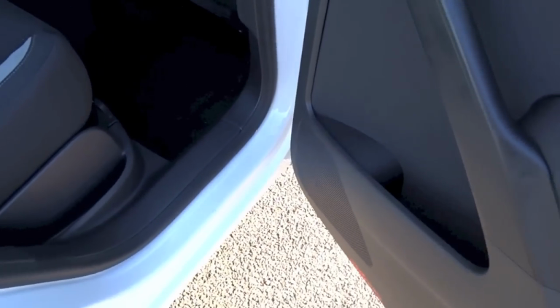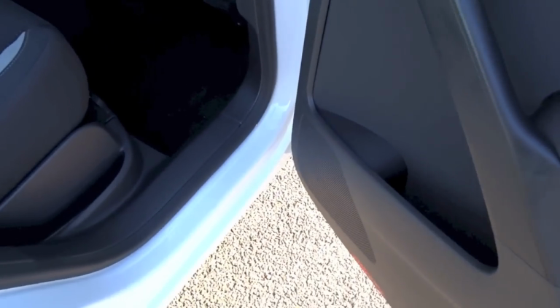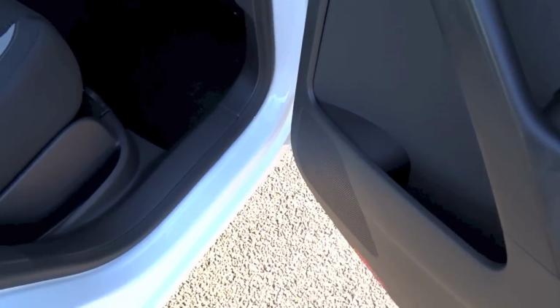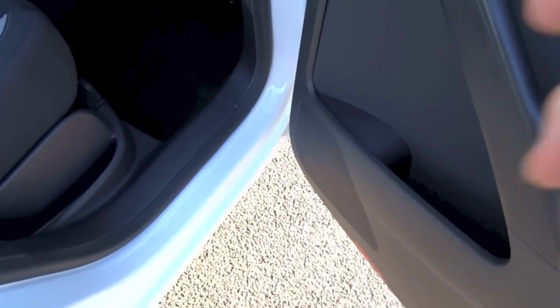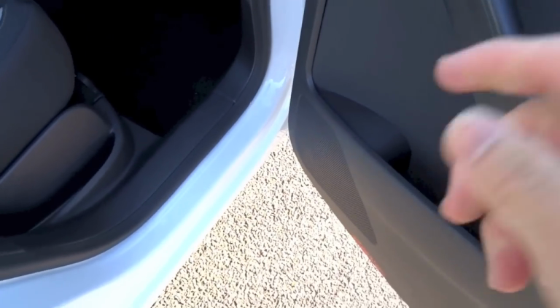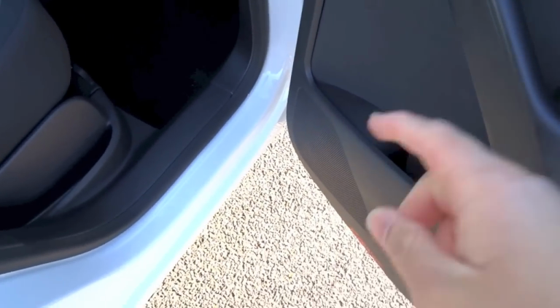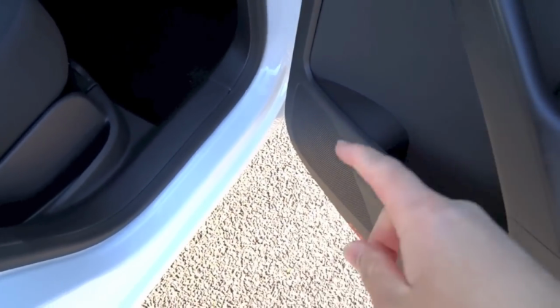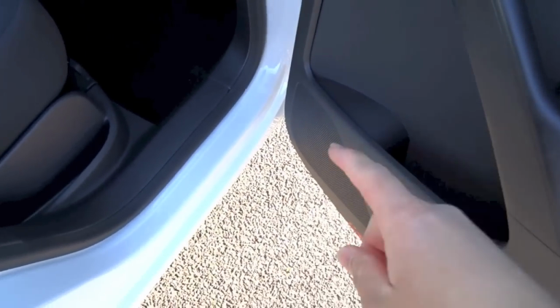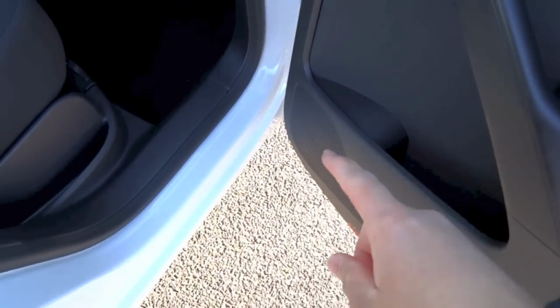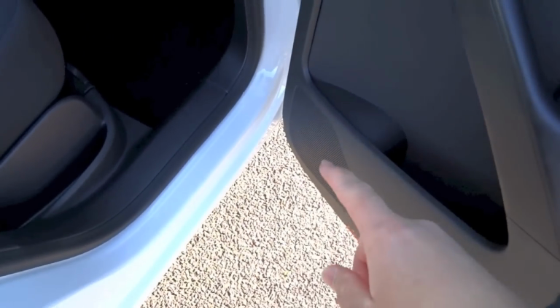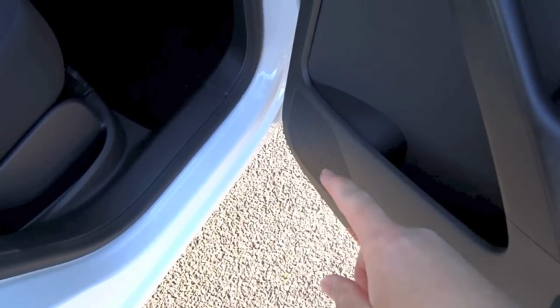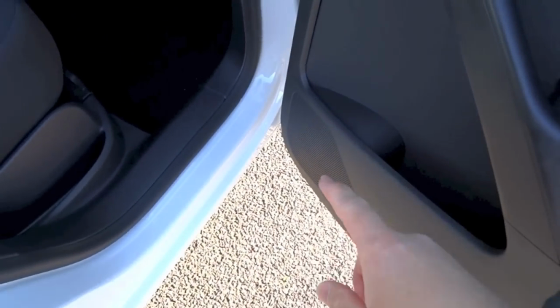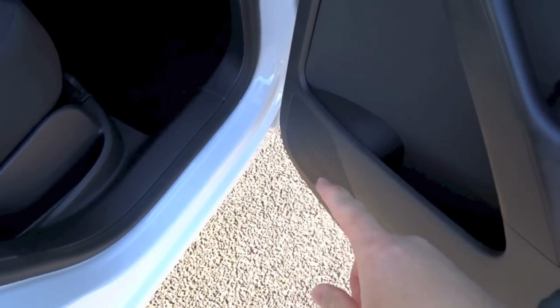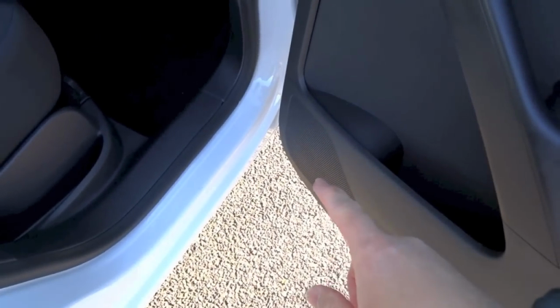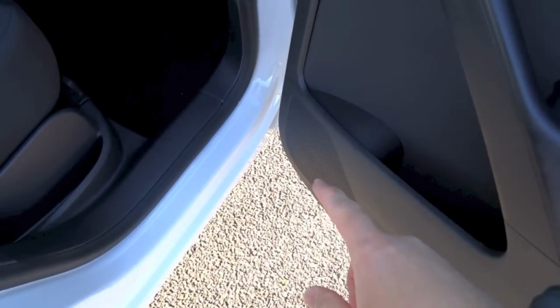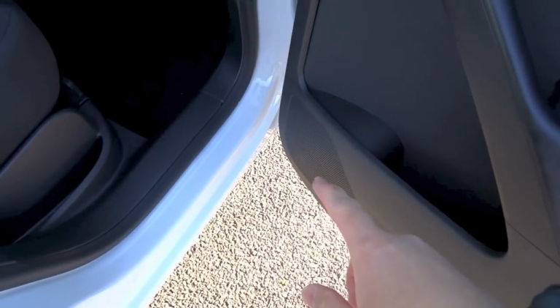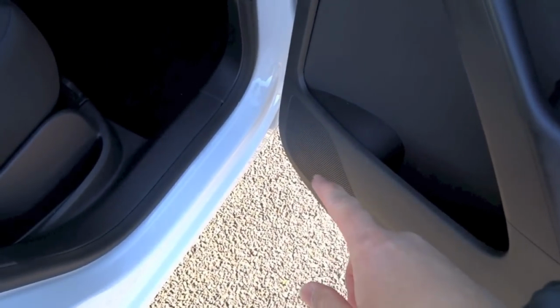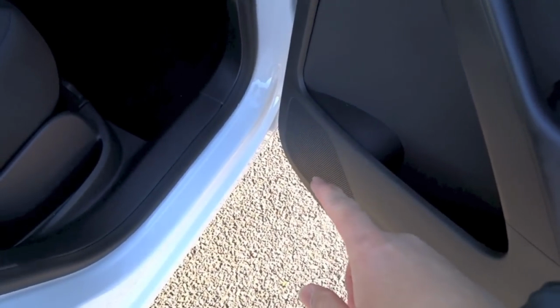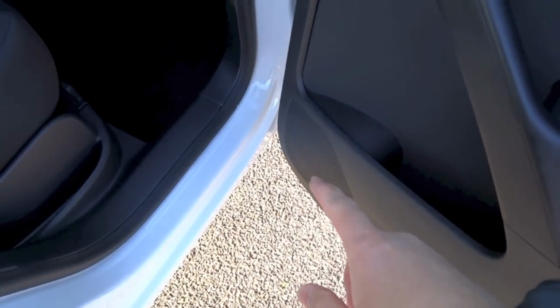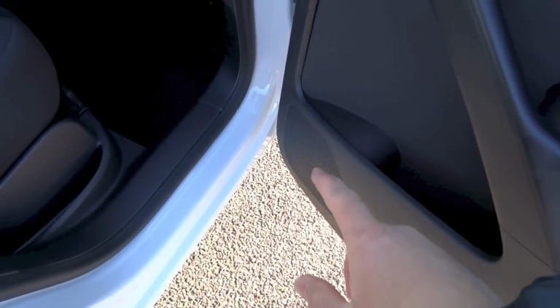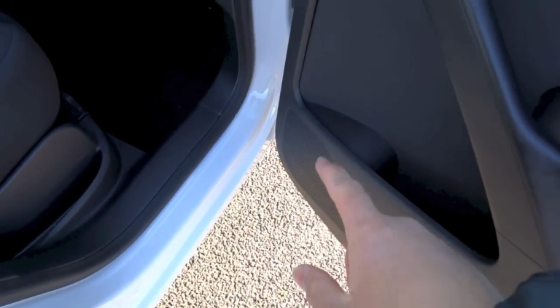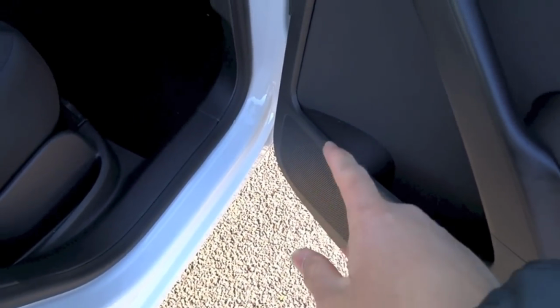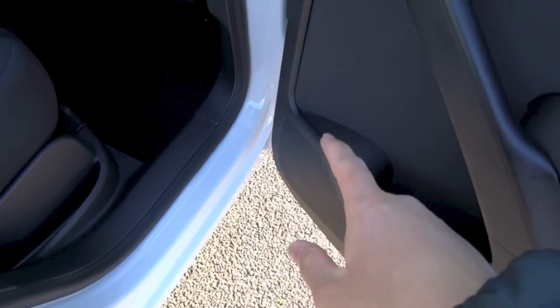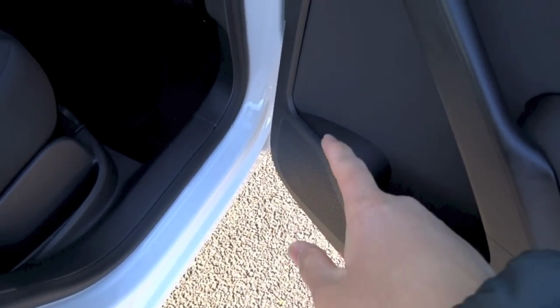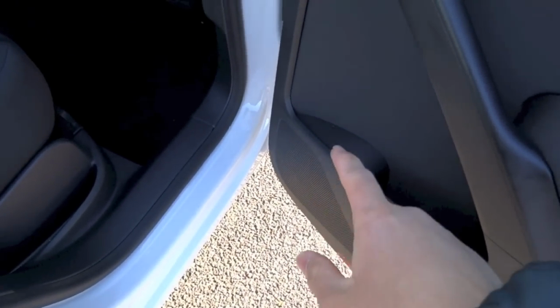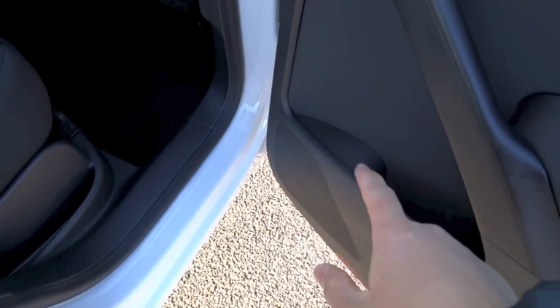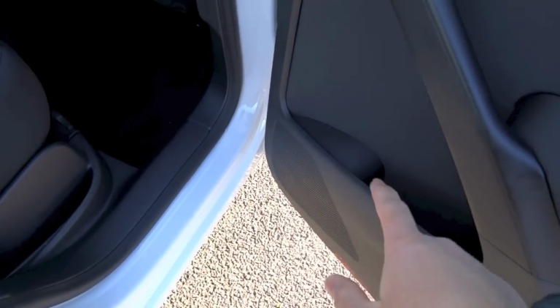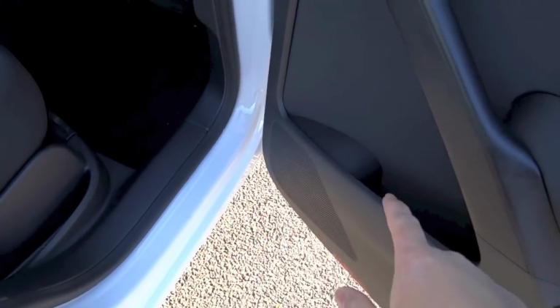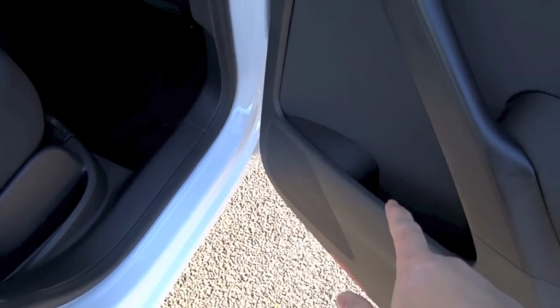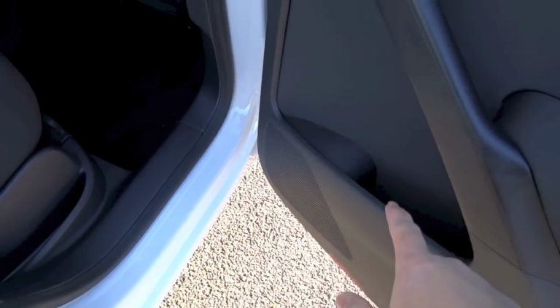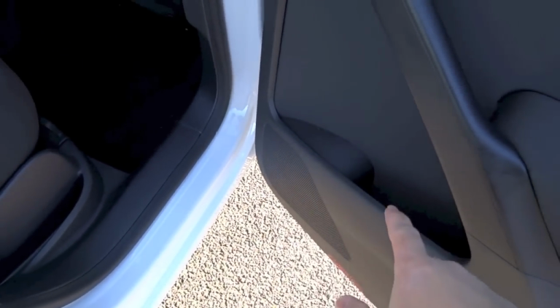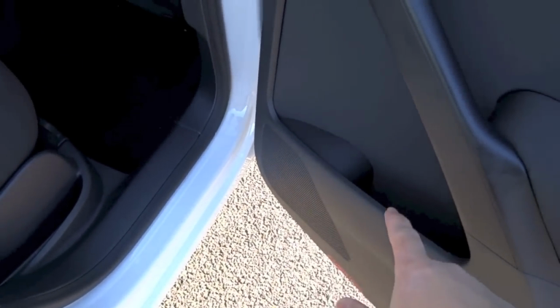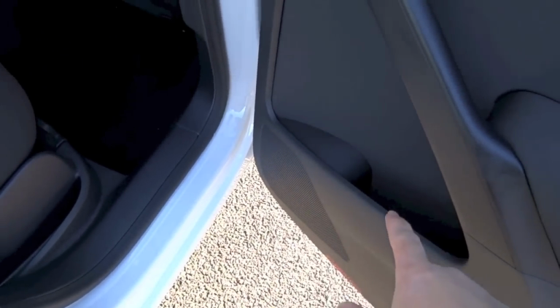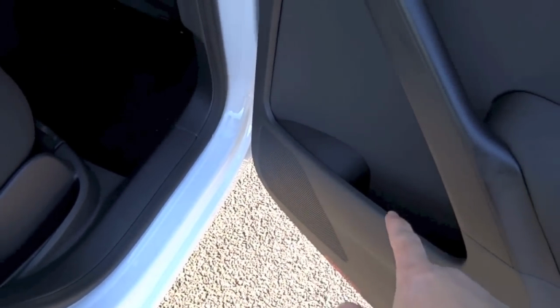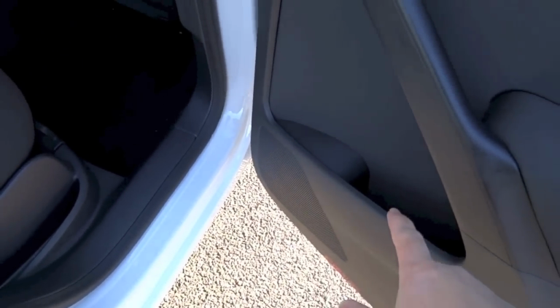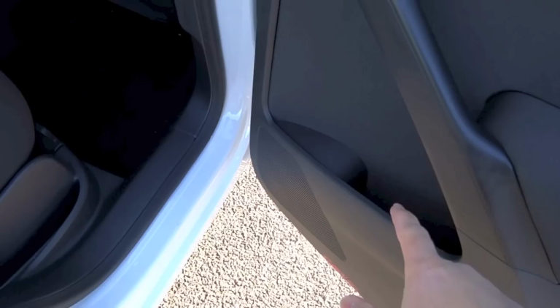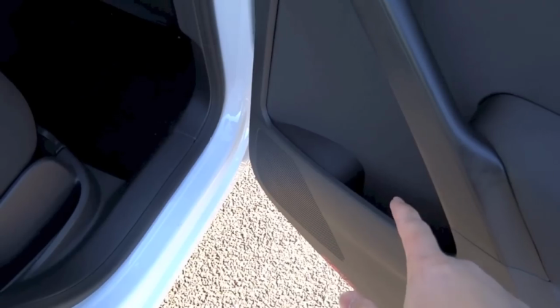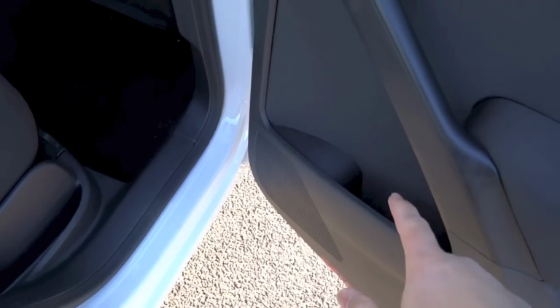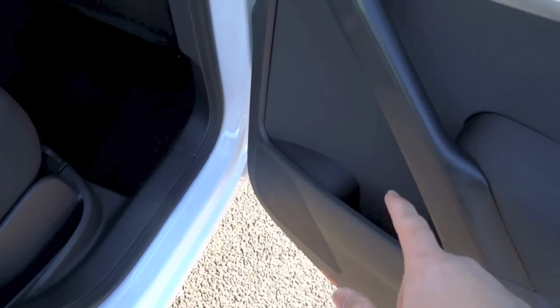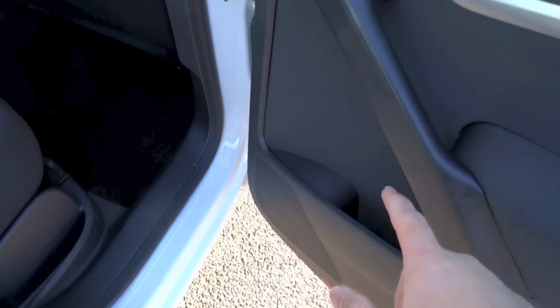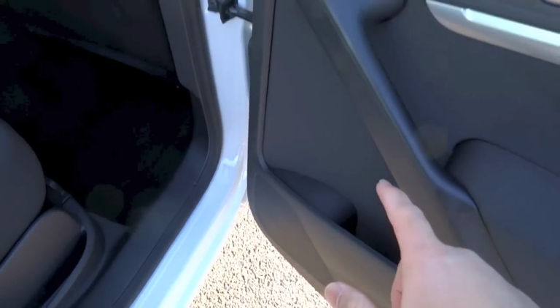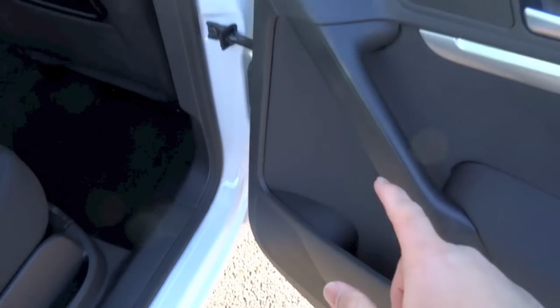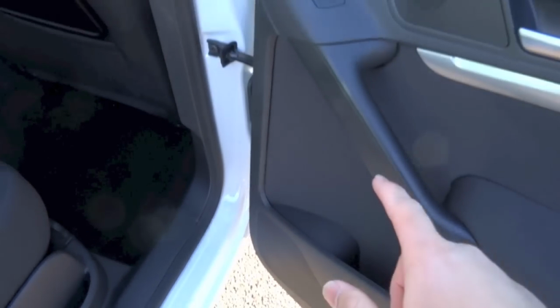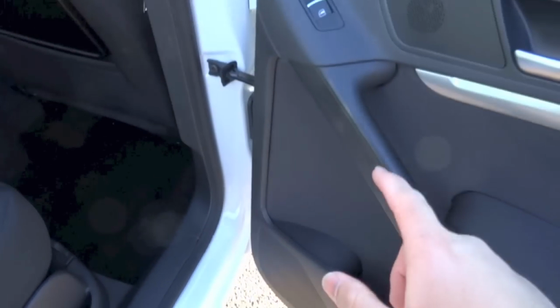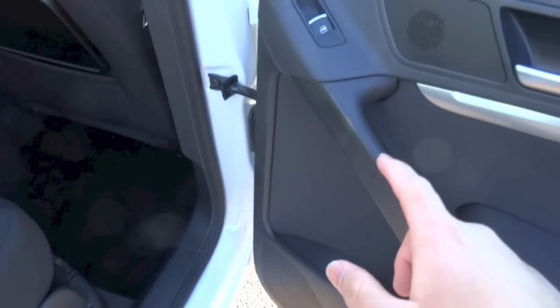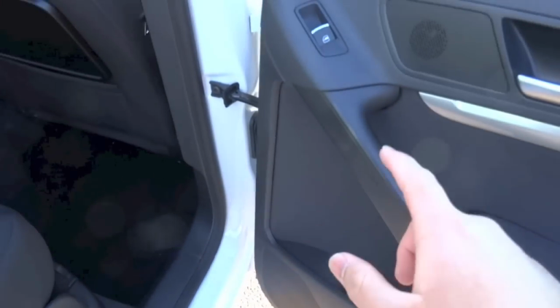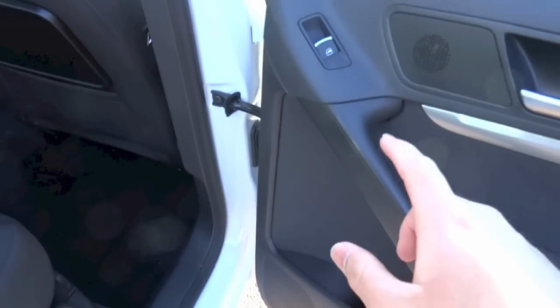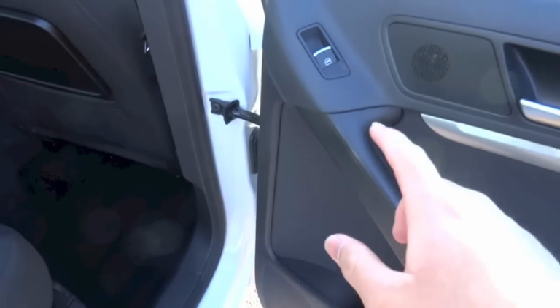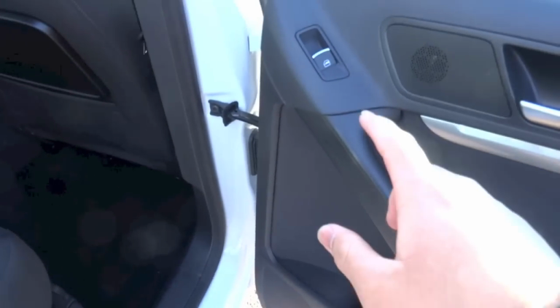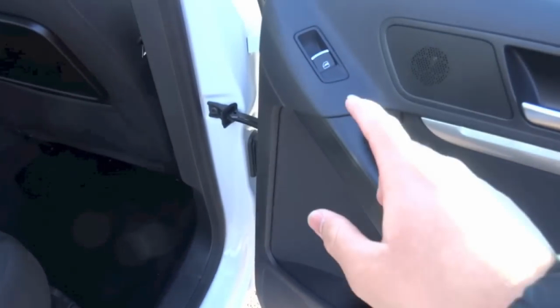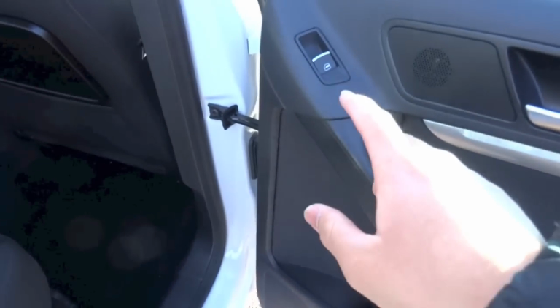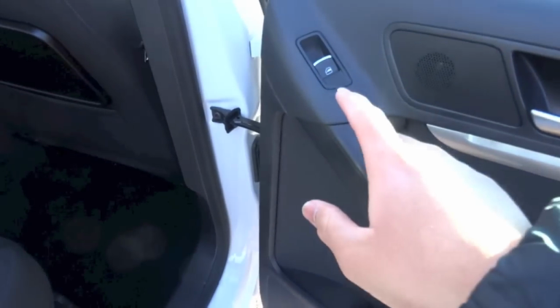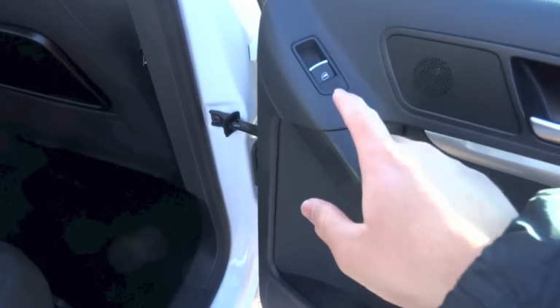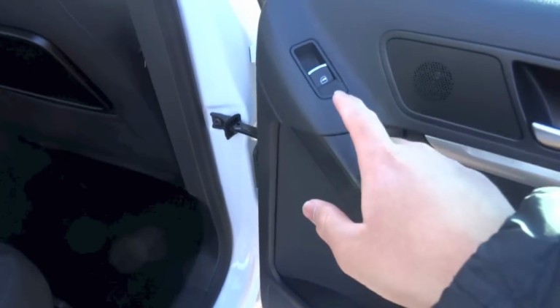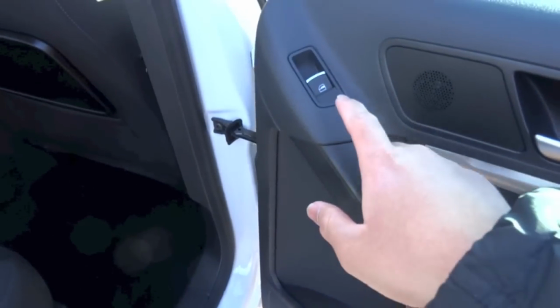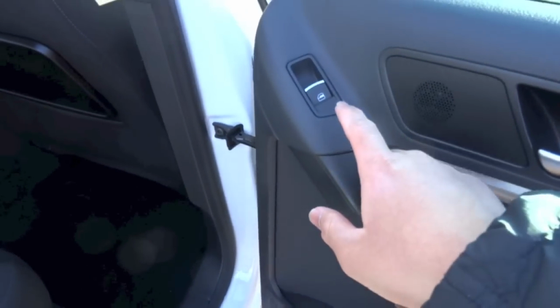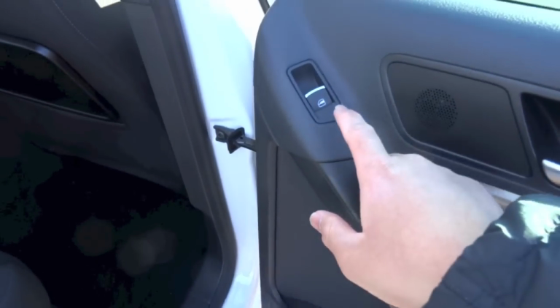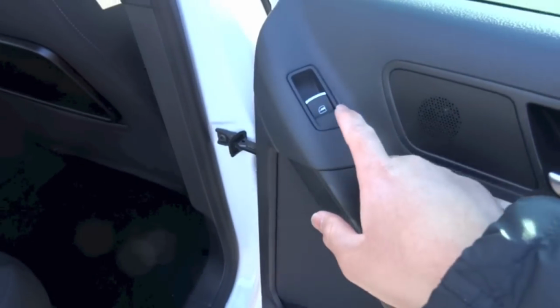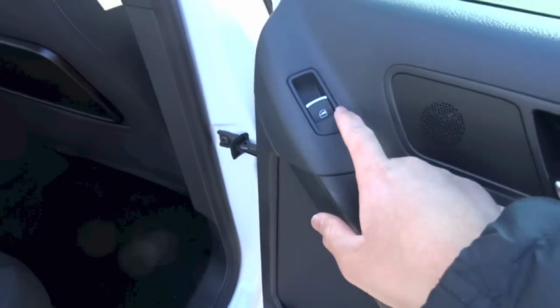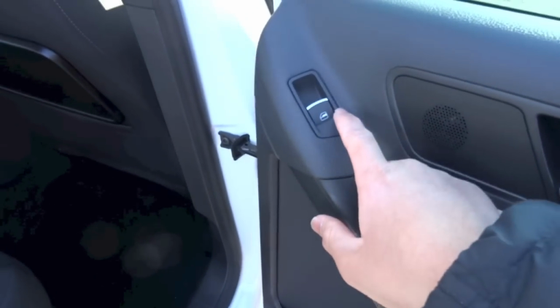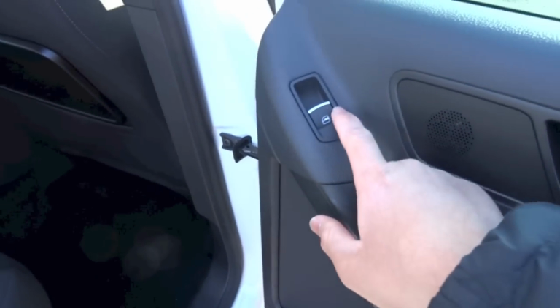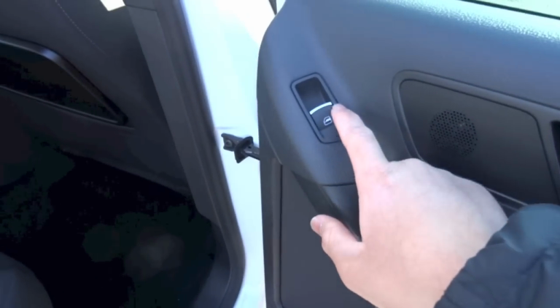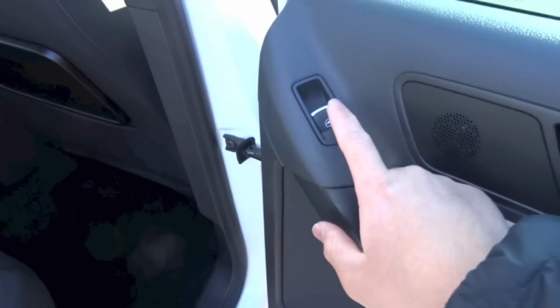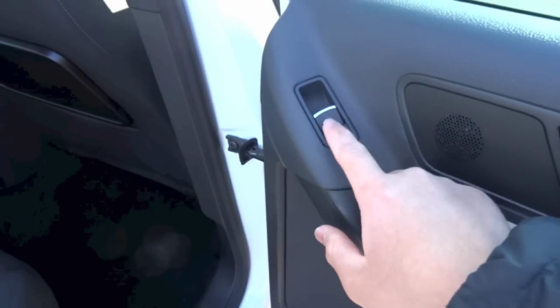You have your speaker down there together with a bit of storage, and your window control is right up here.